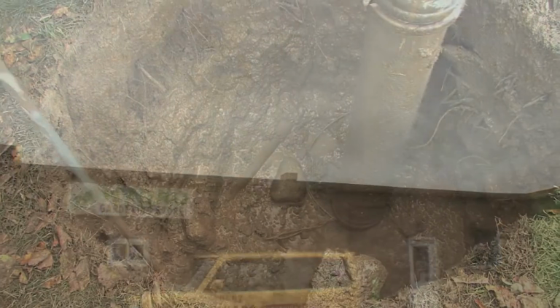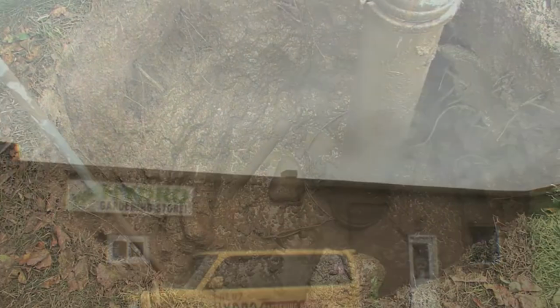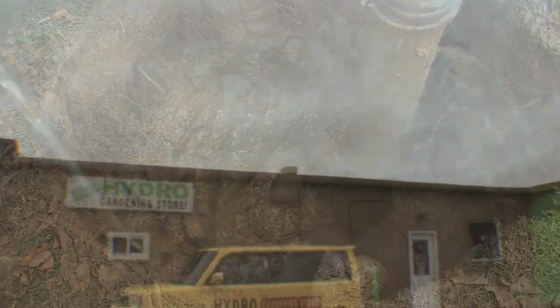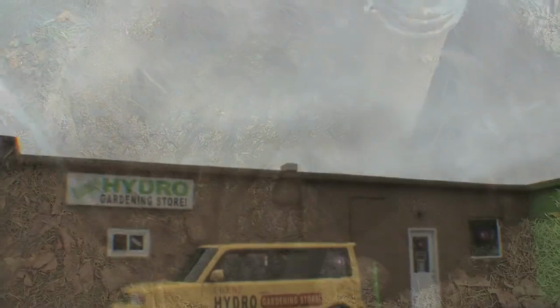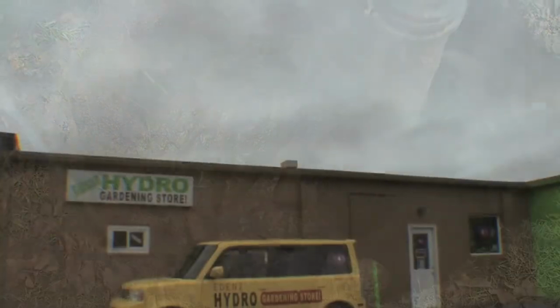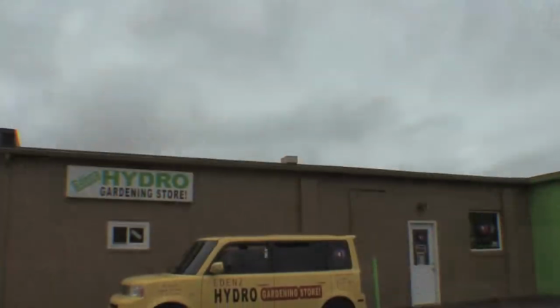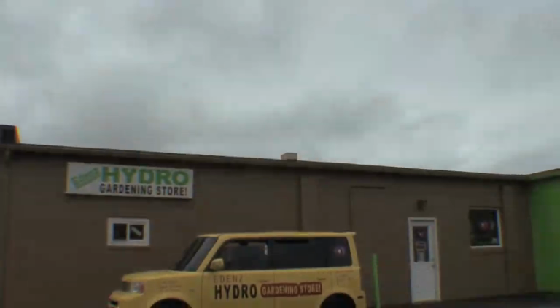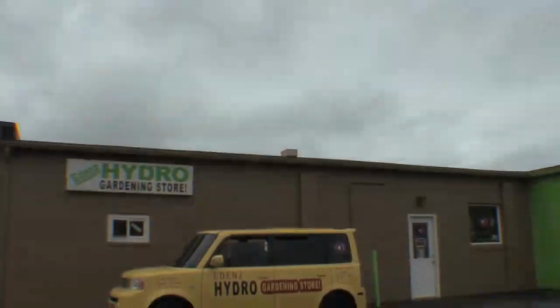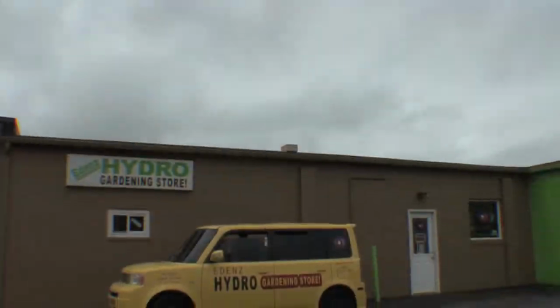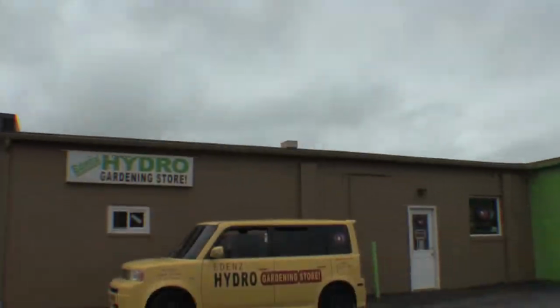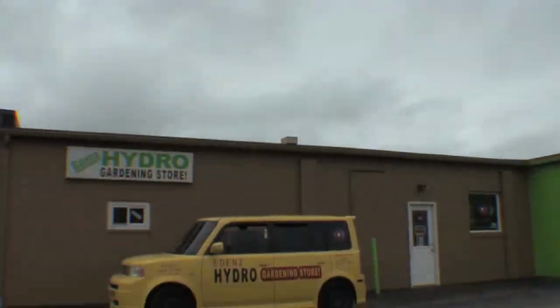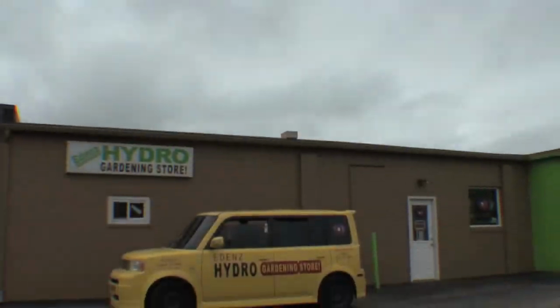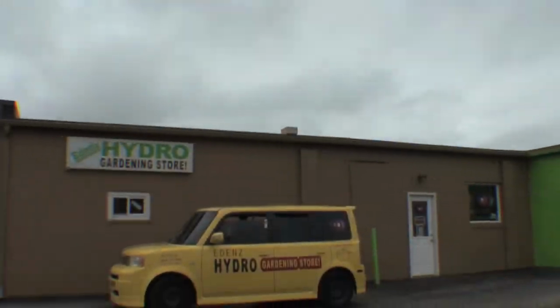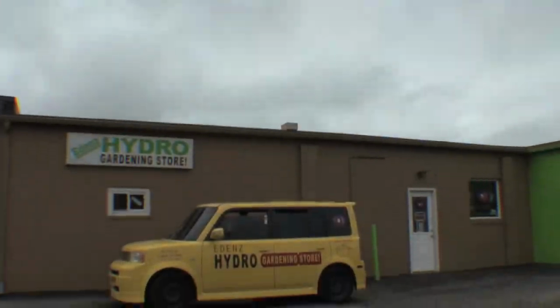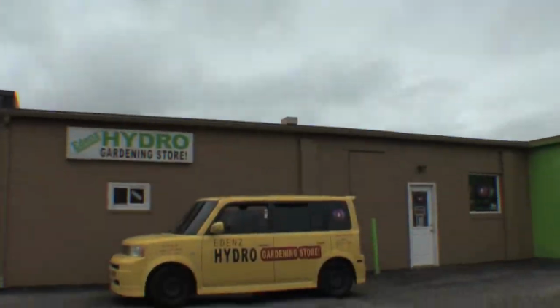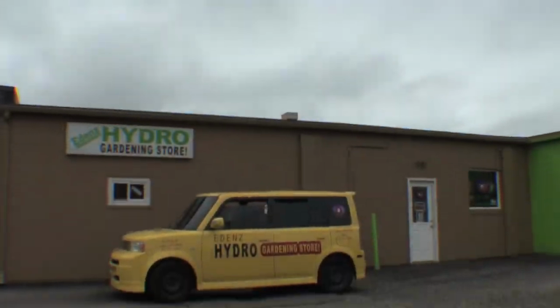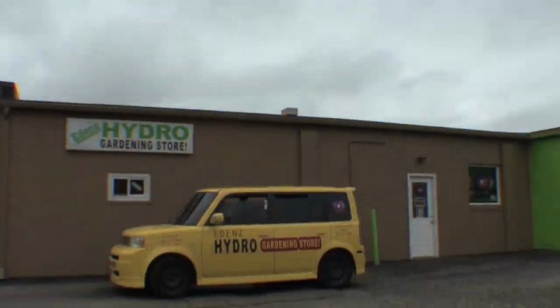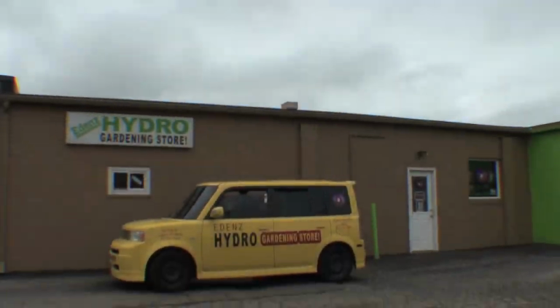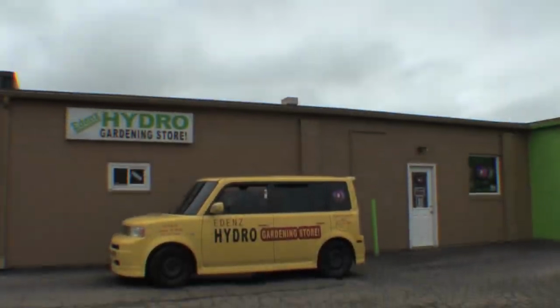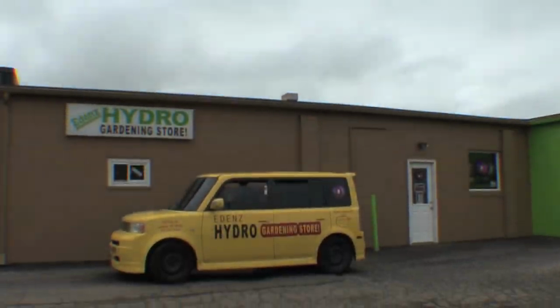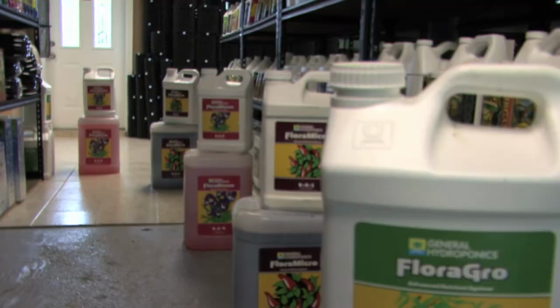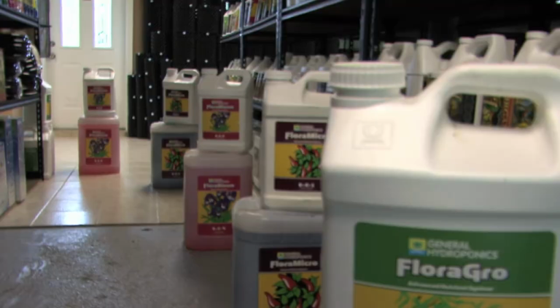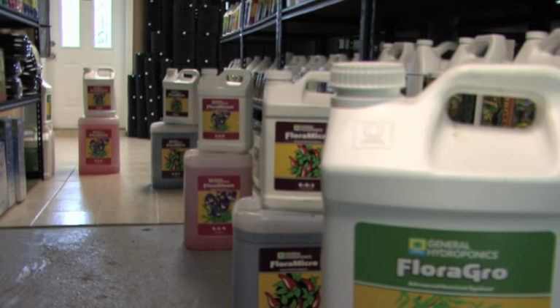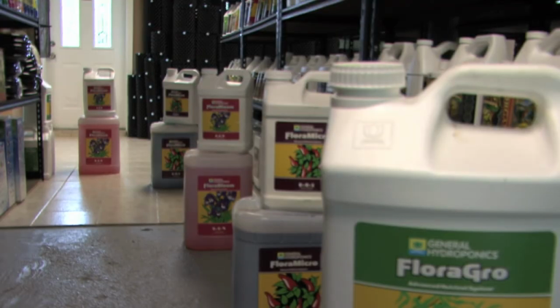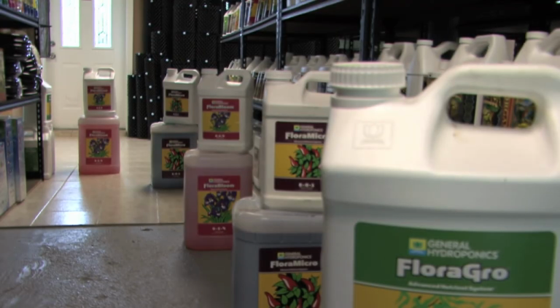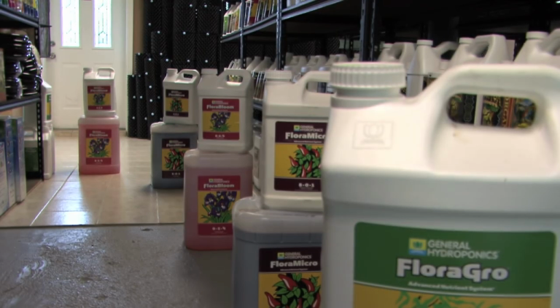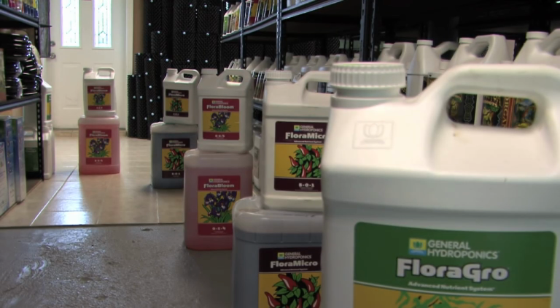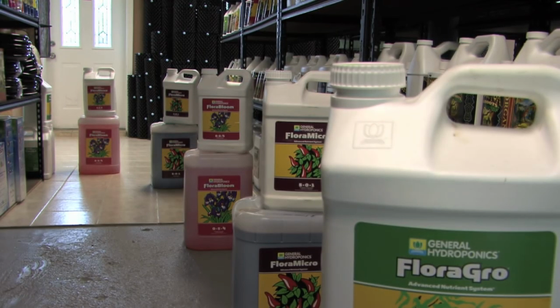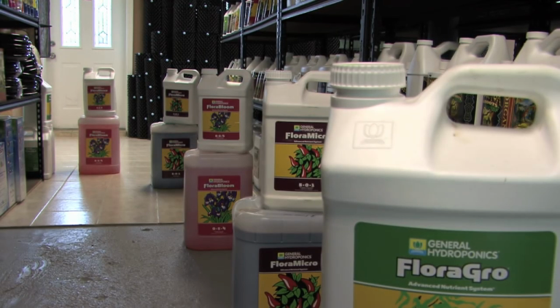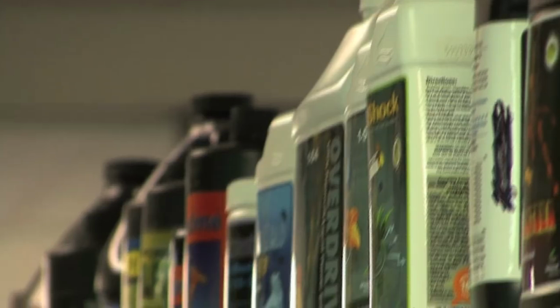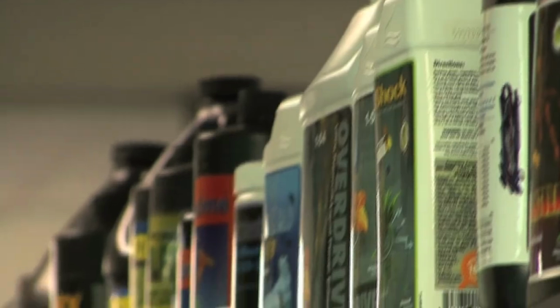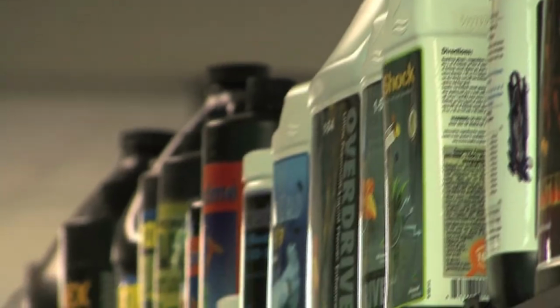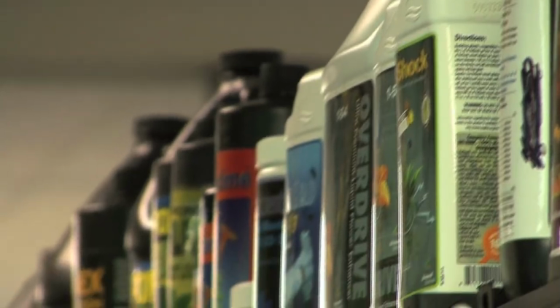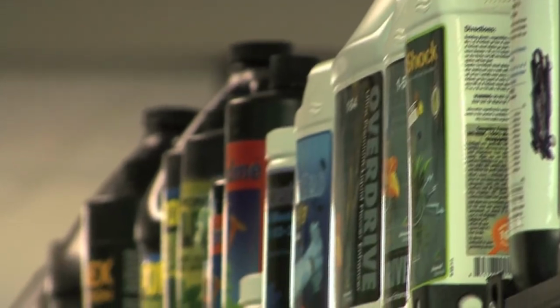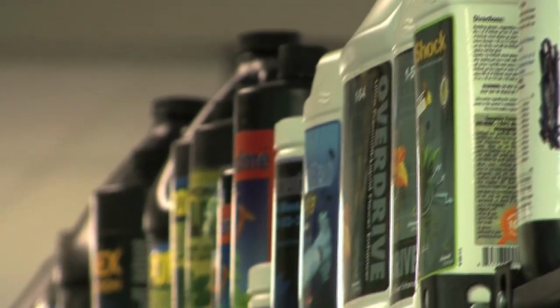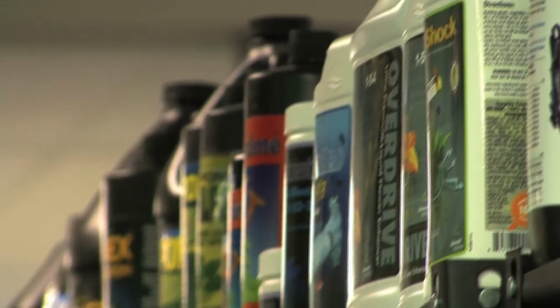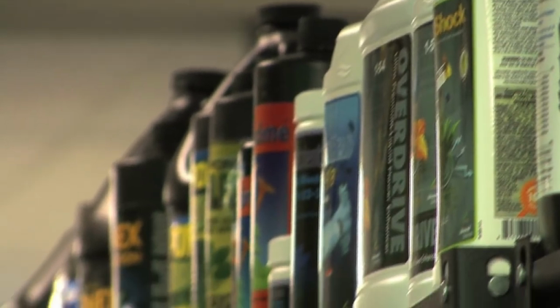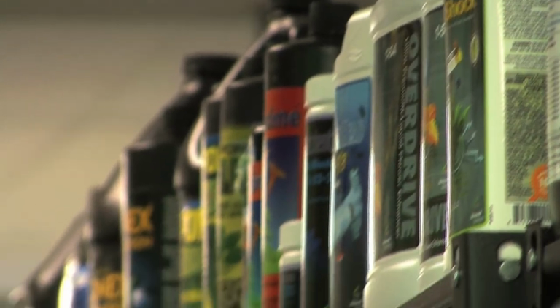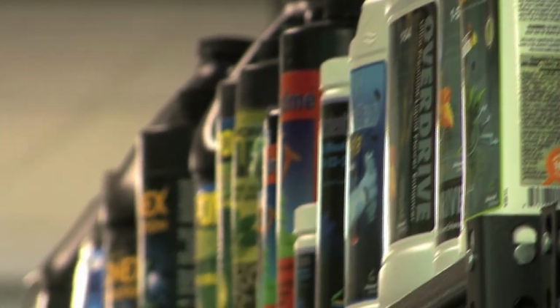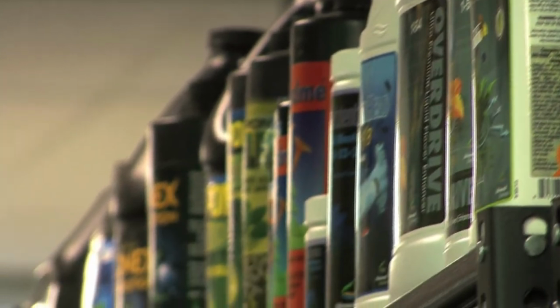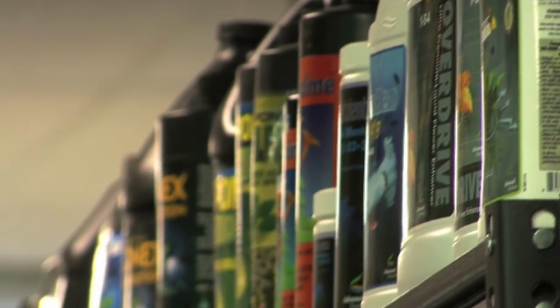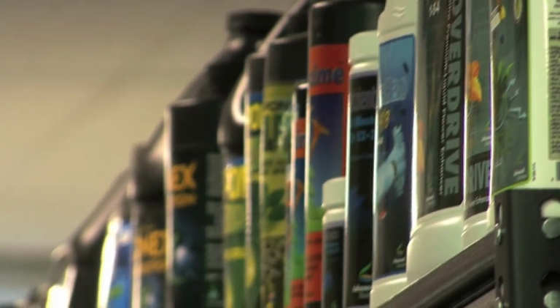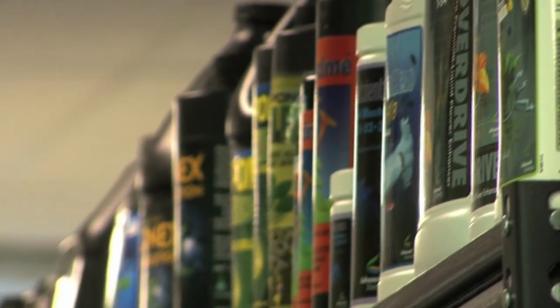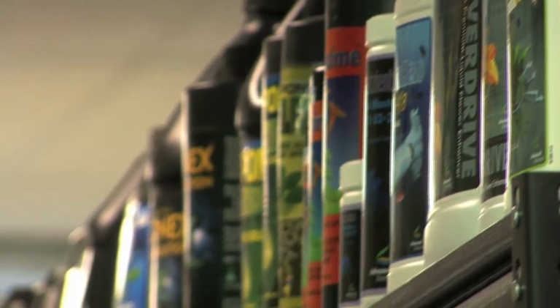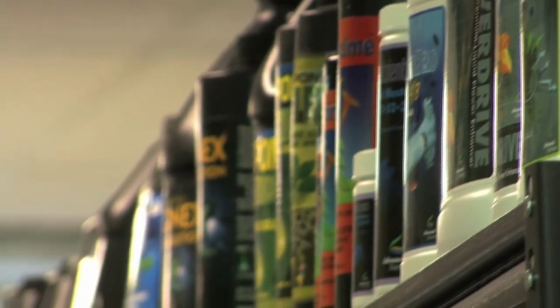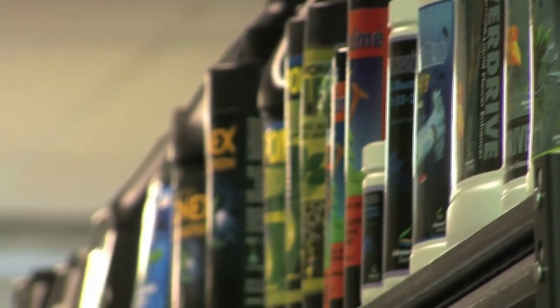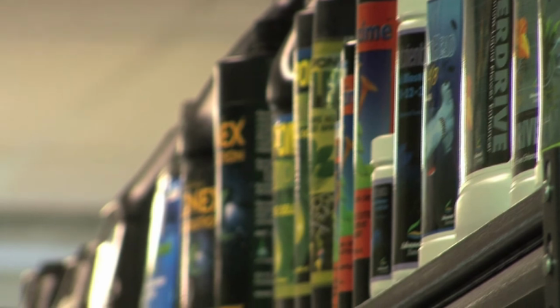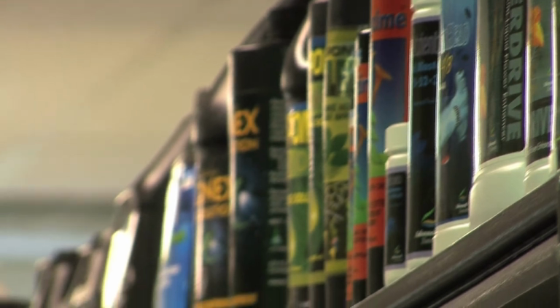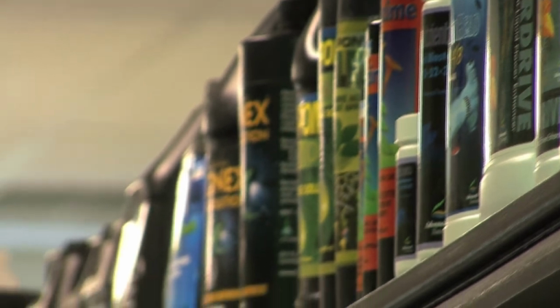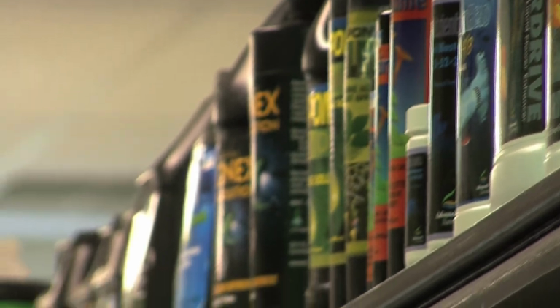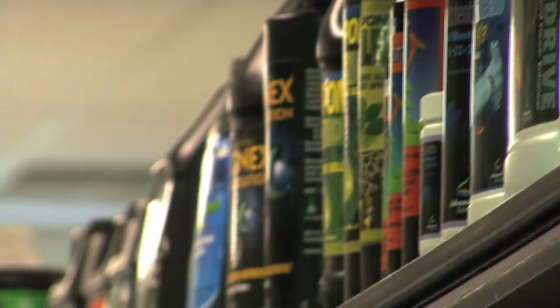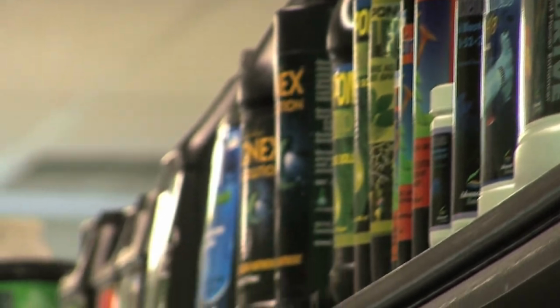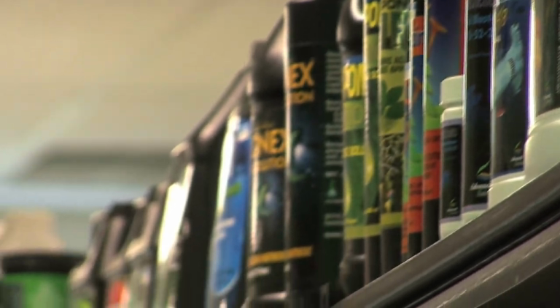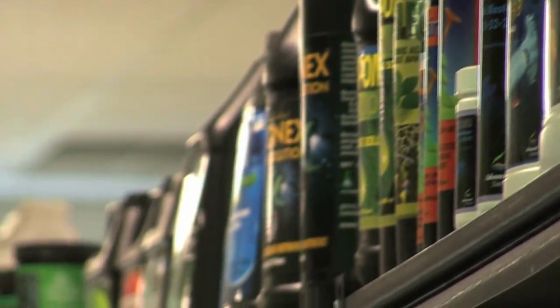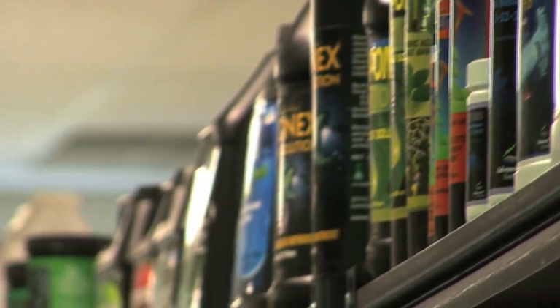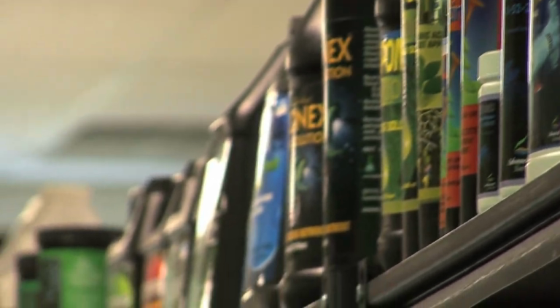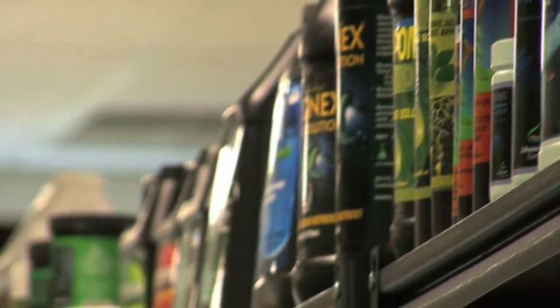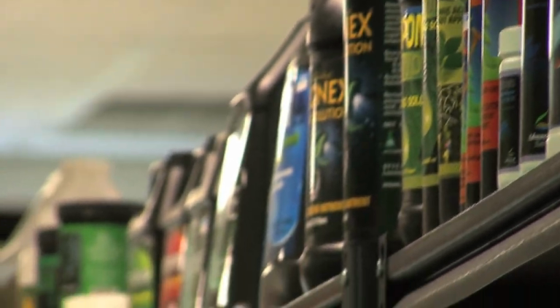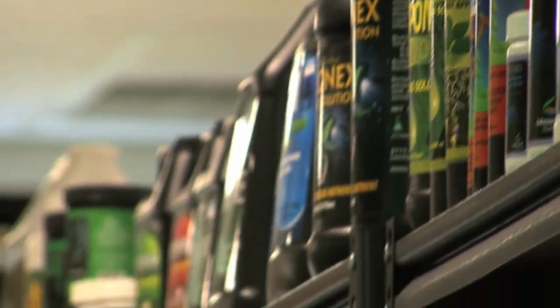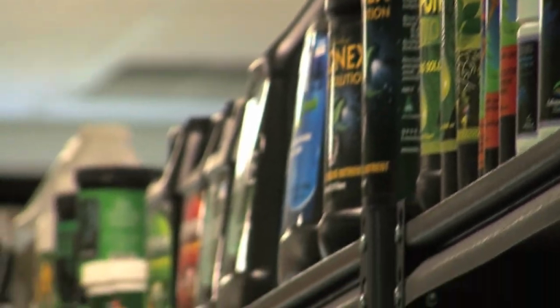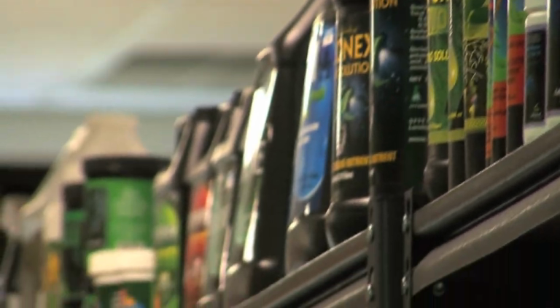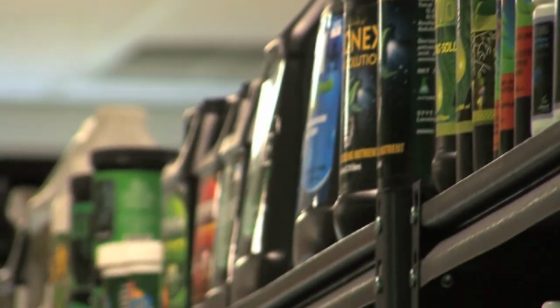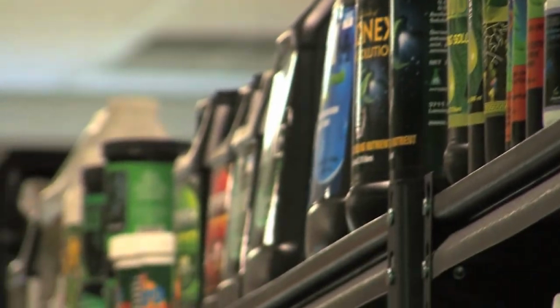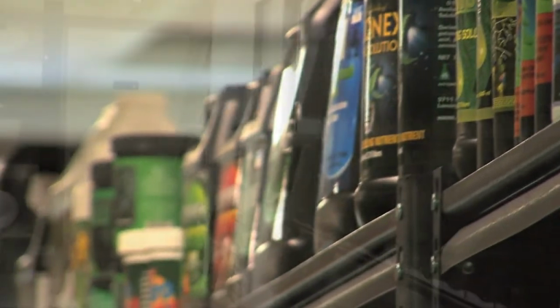That's because of our outstanding customer service, product variety, and unbeatable price. We have the widest variety of nutrients in the nation.